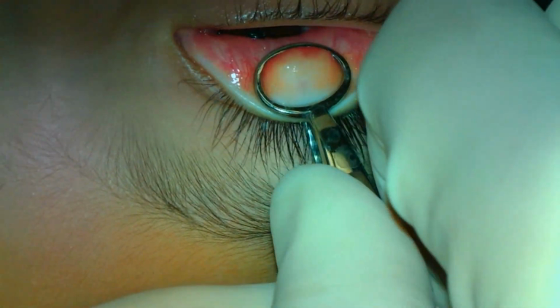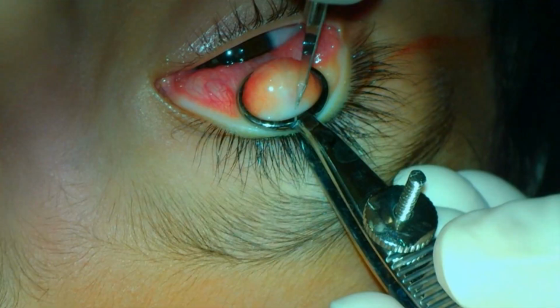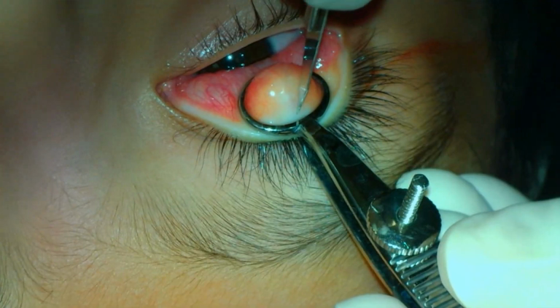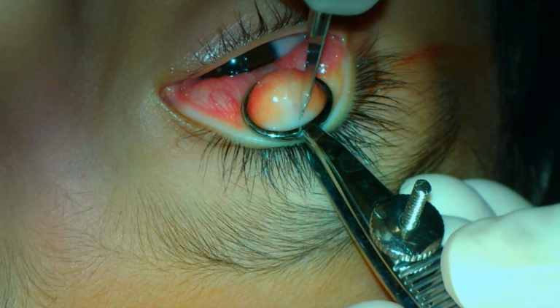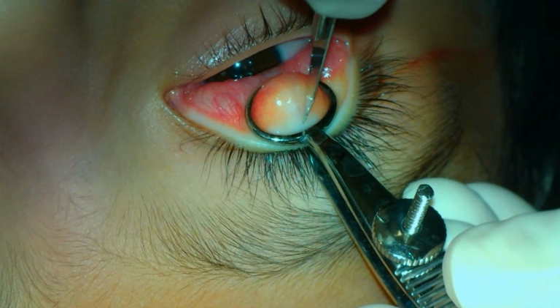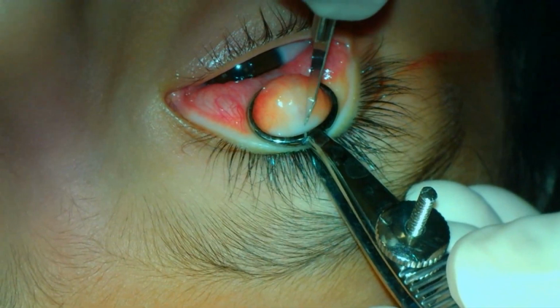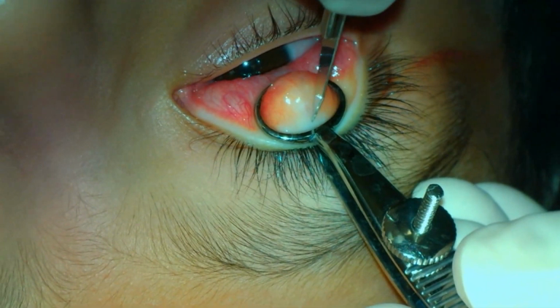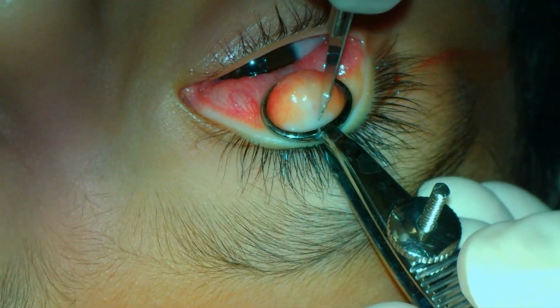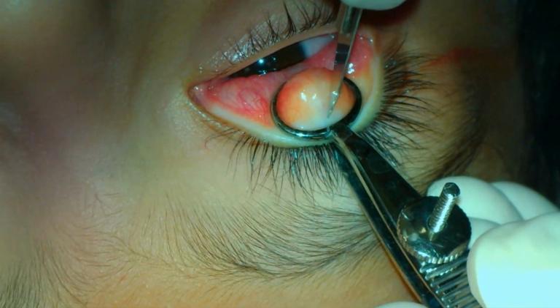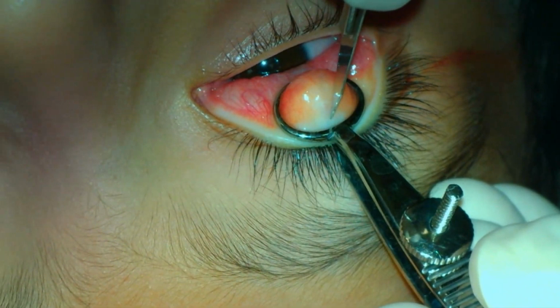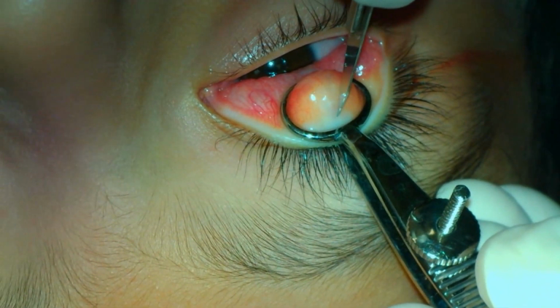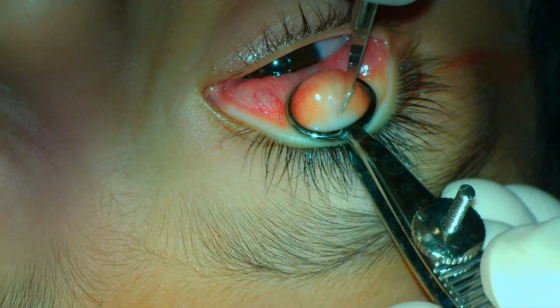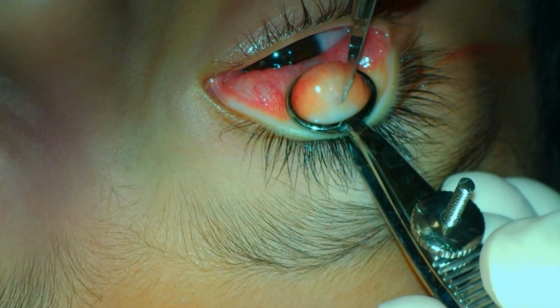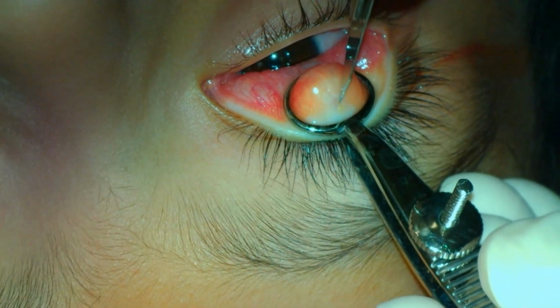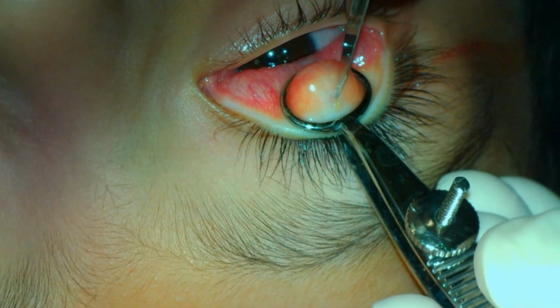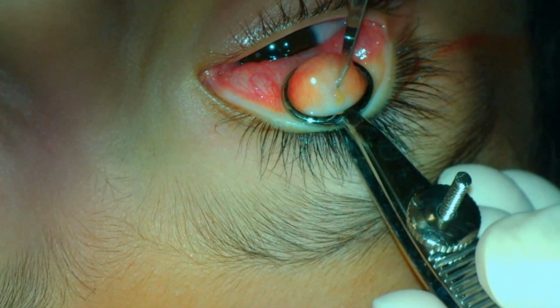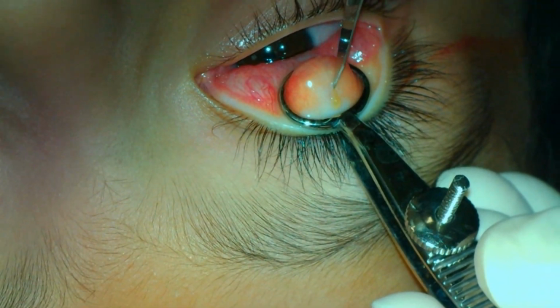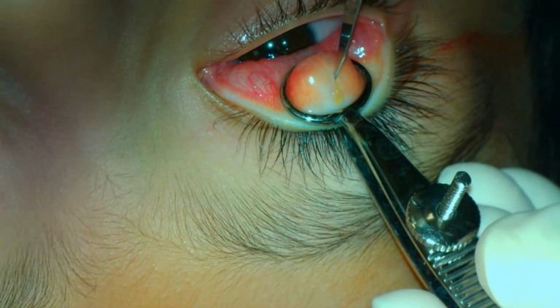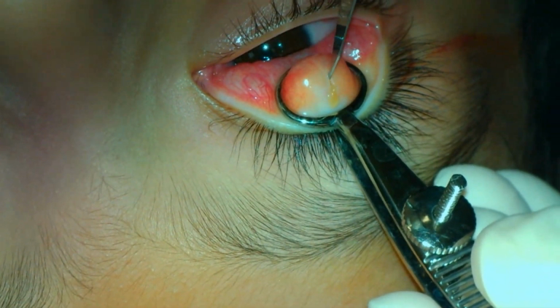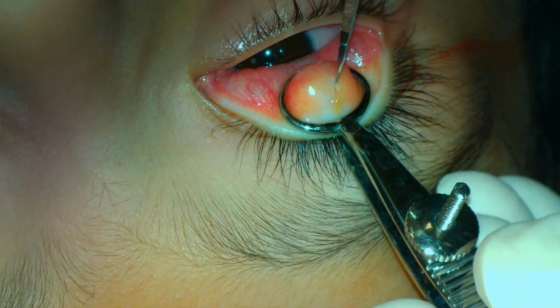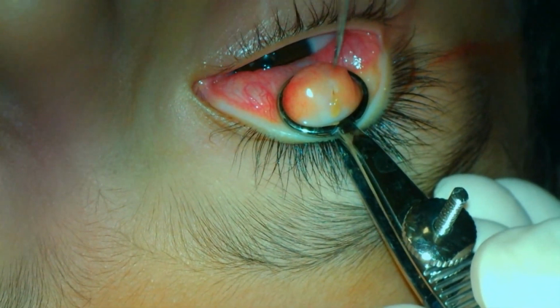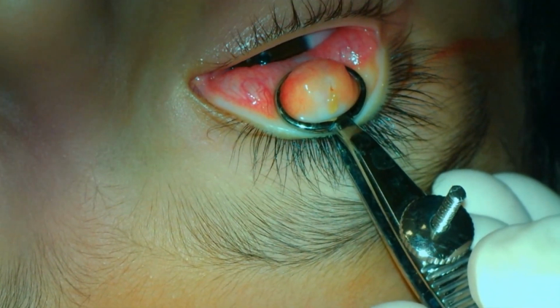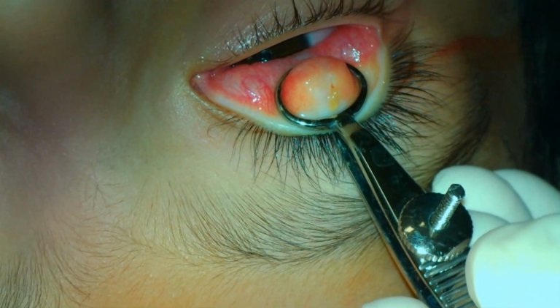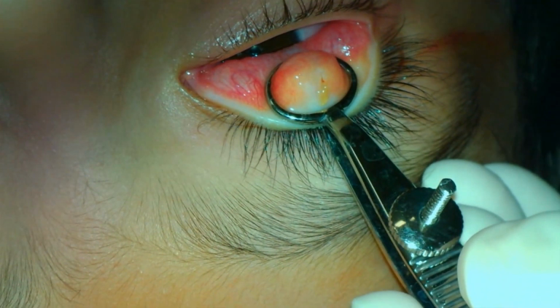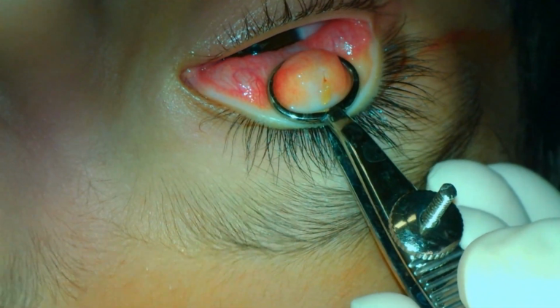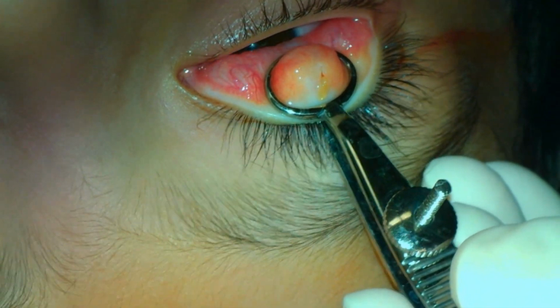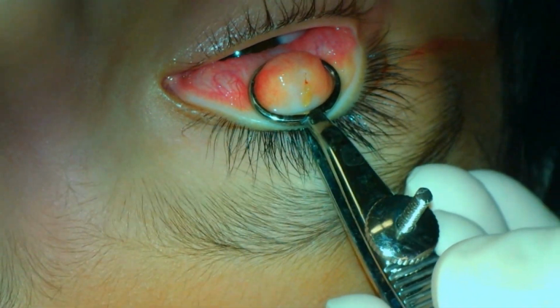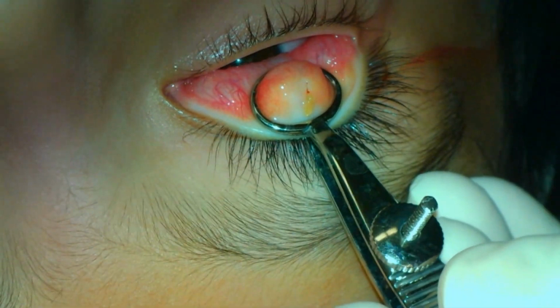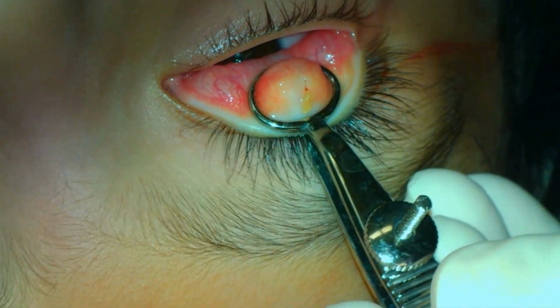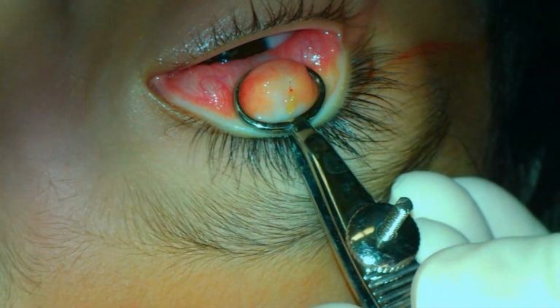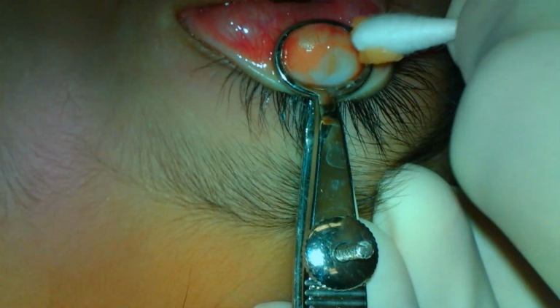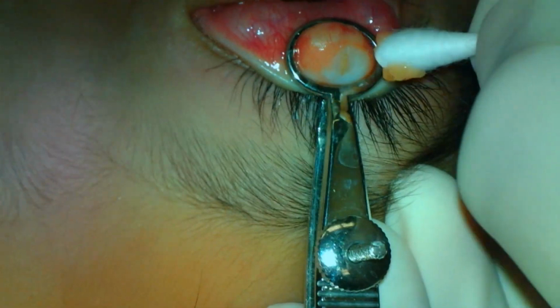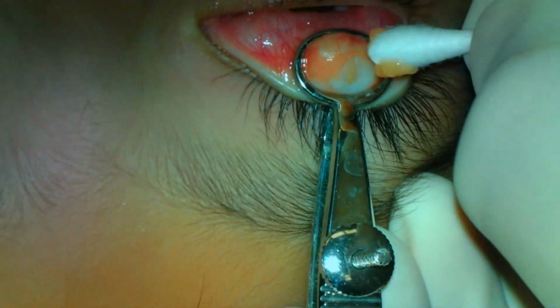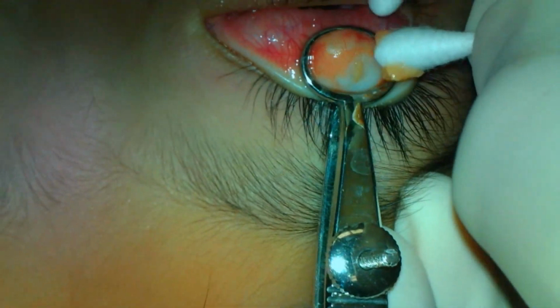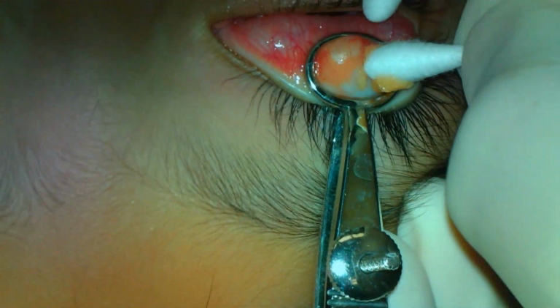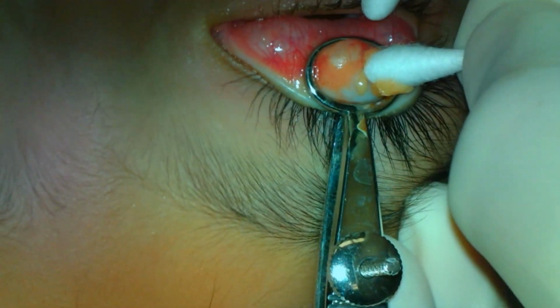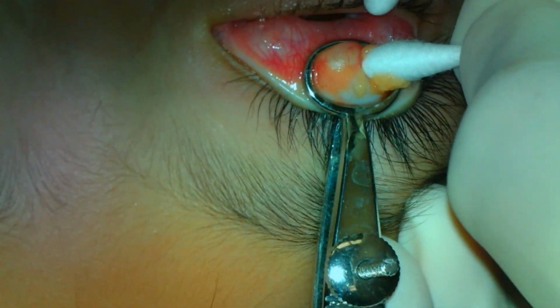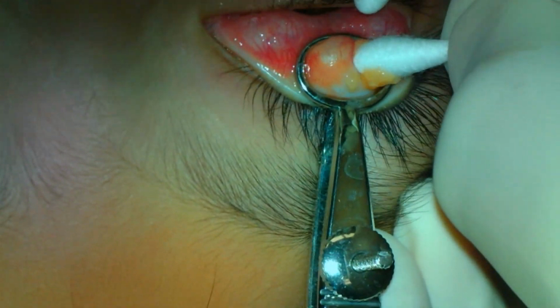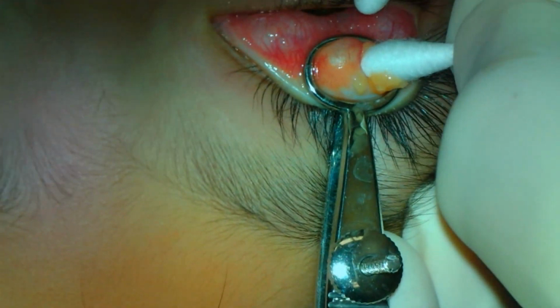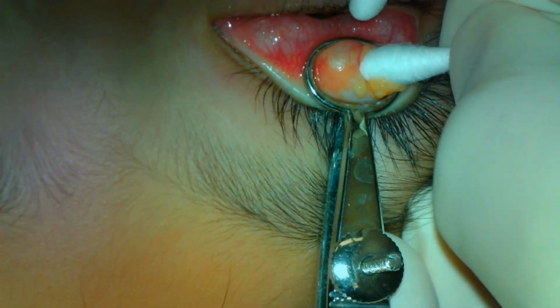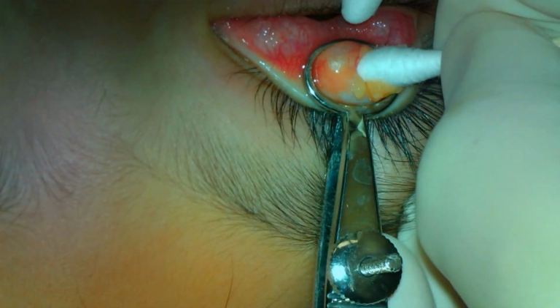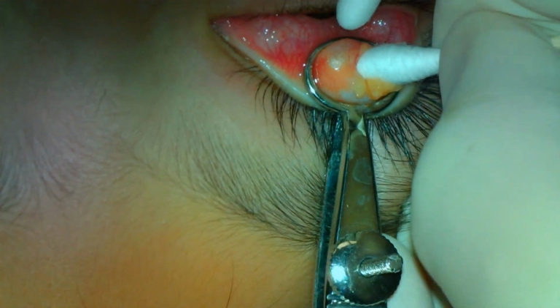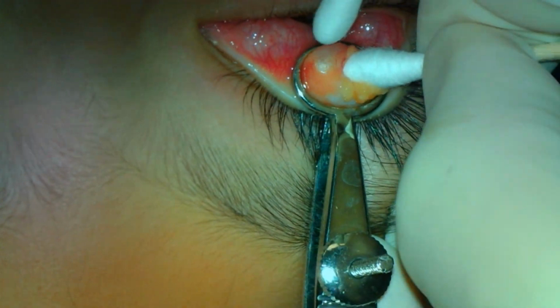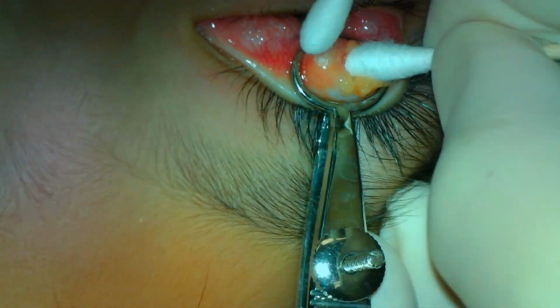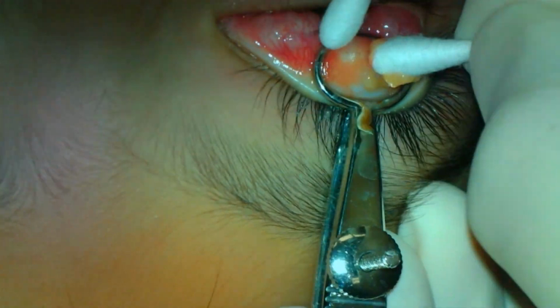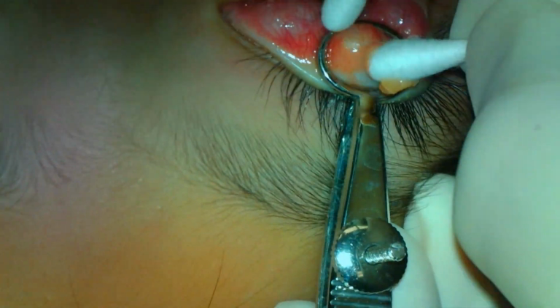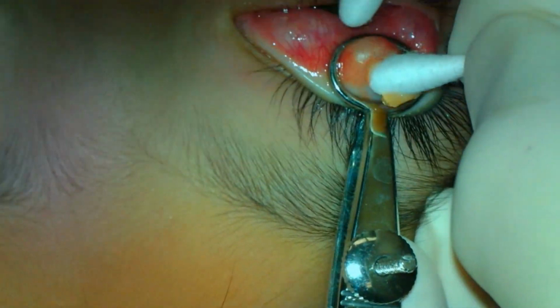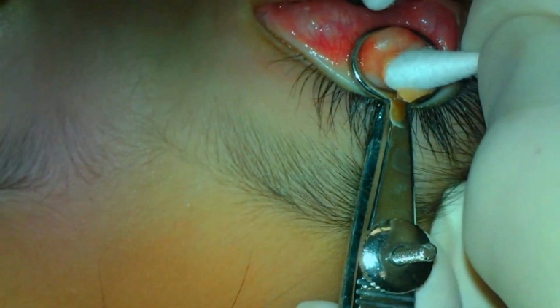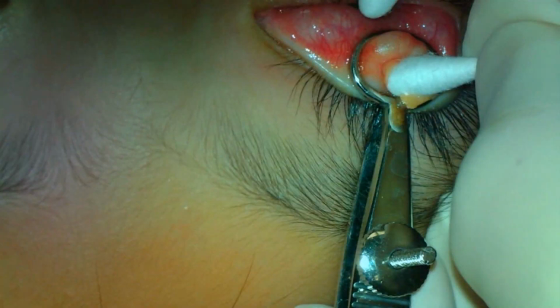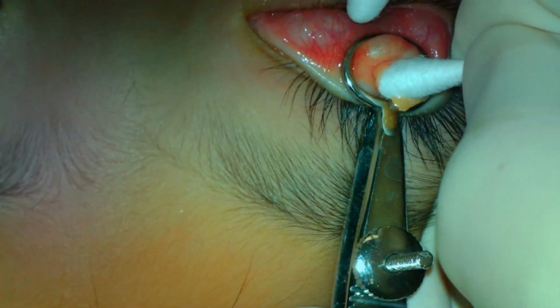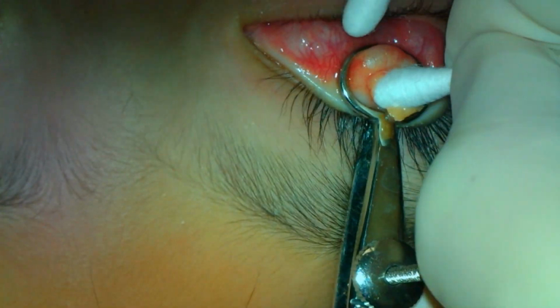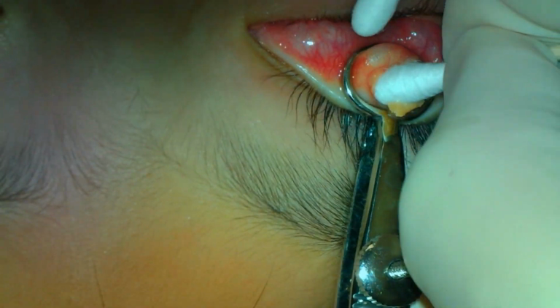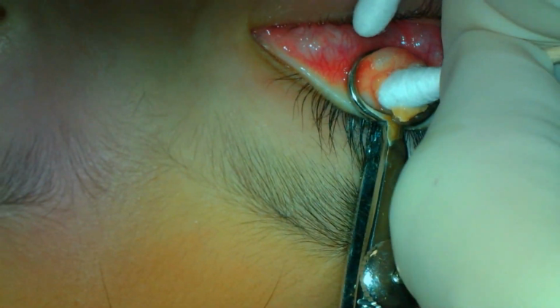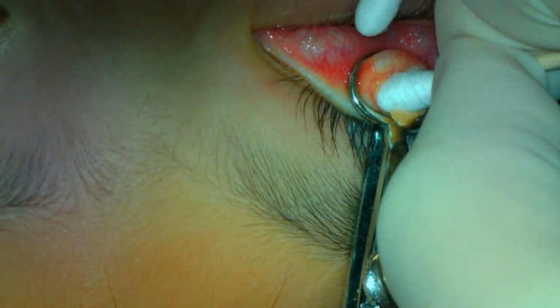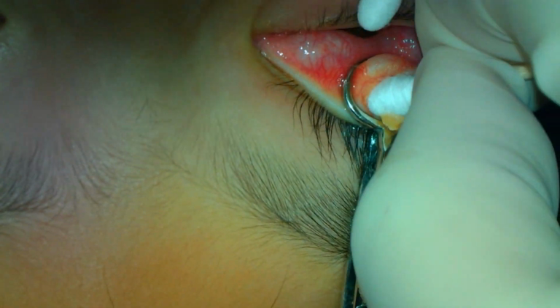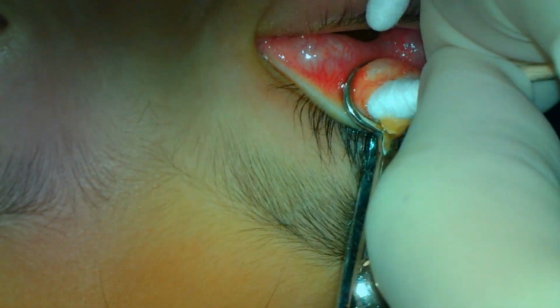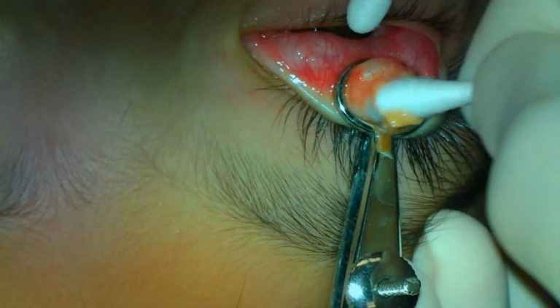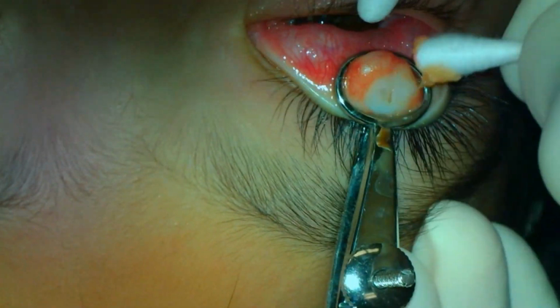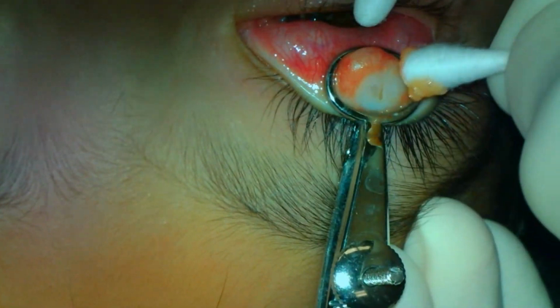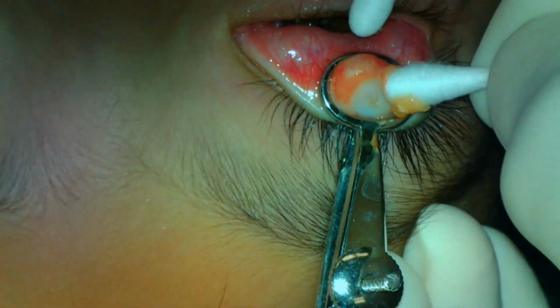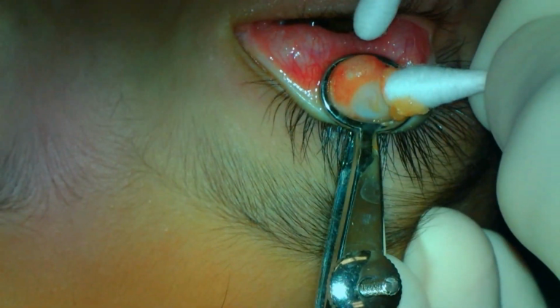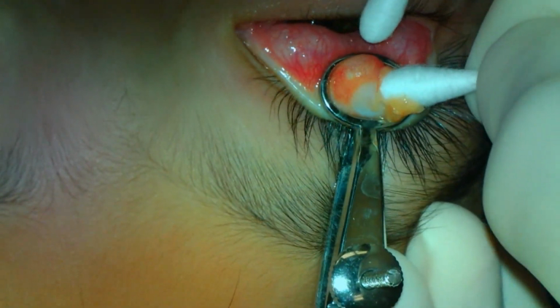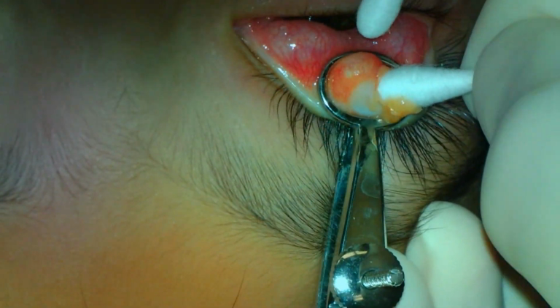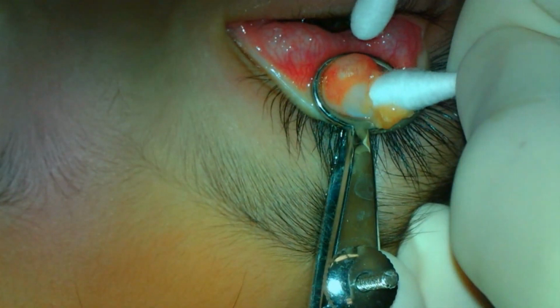The fourth chalazion is also on the lower eyelid. The 11 blade is used to make an incision over the lesion and the material is expressed.